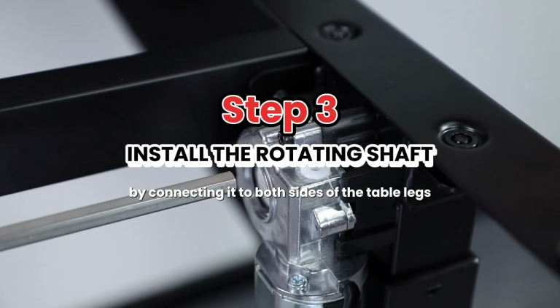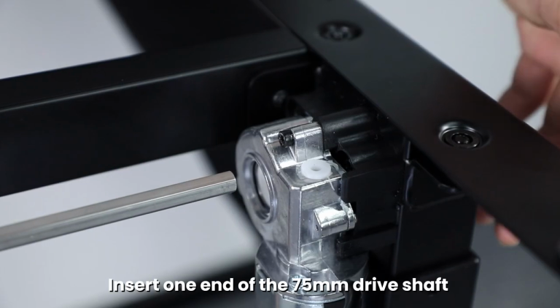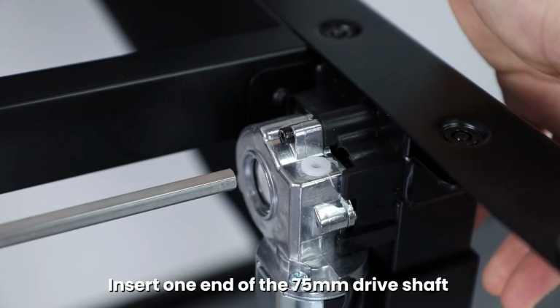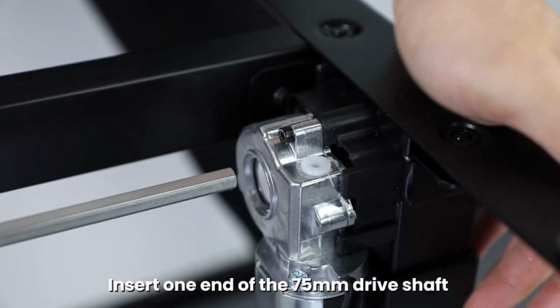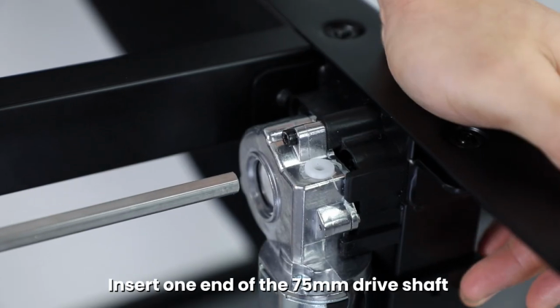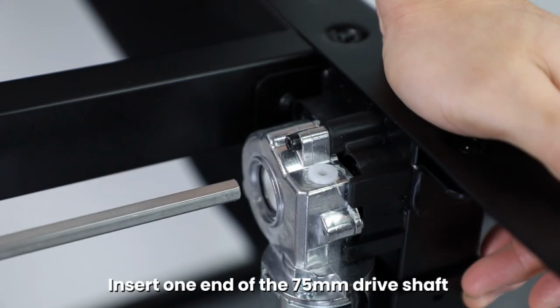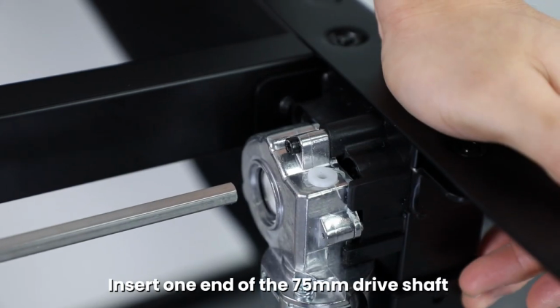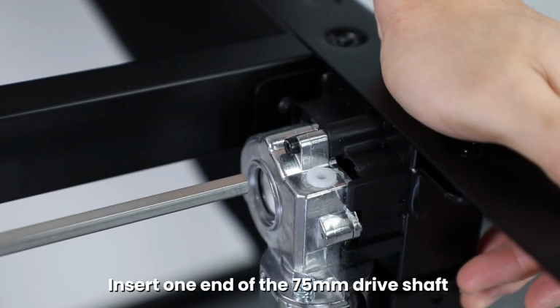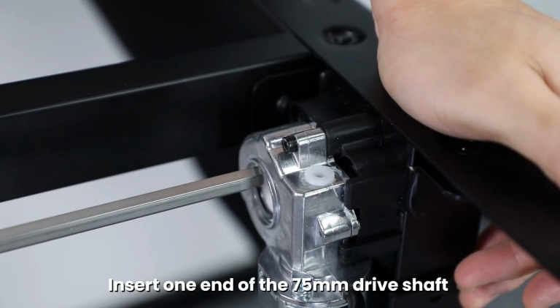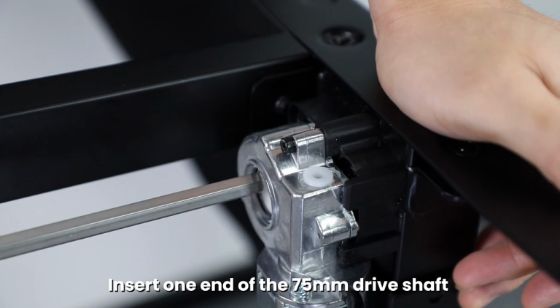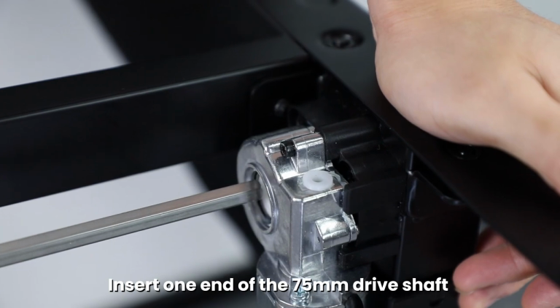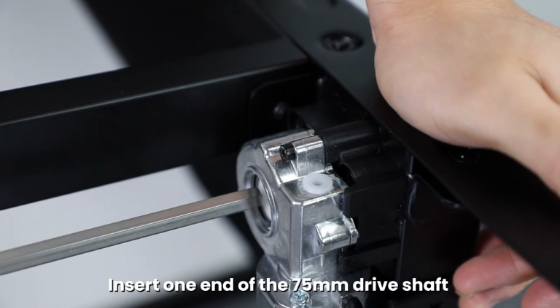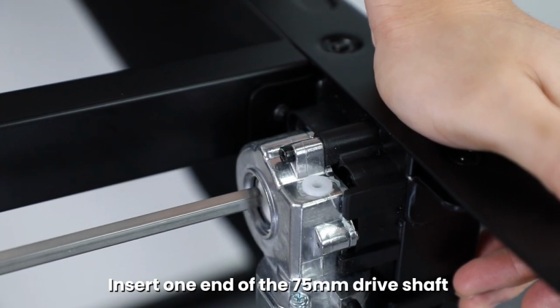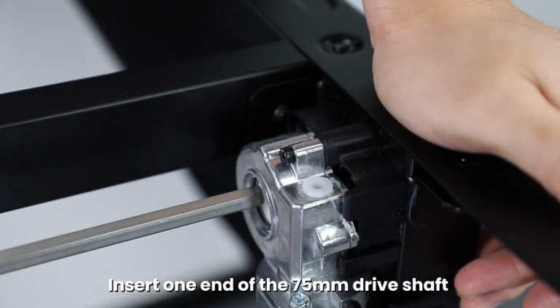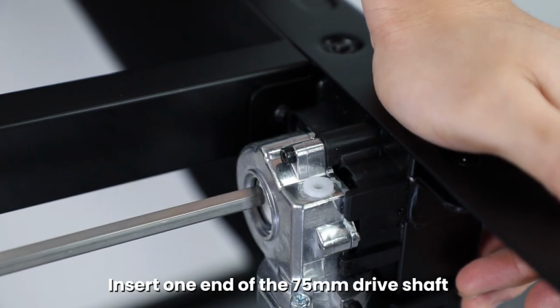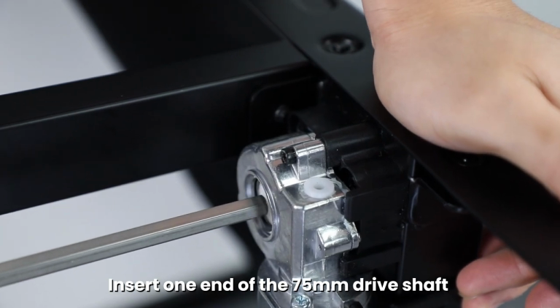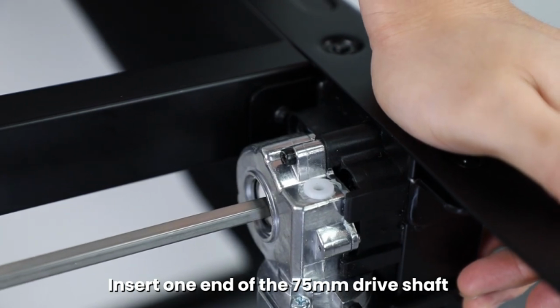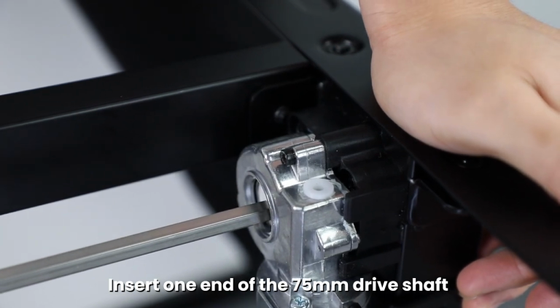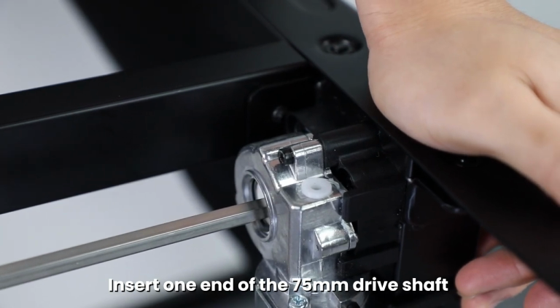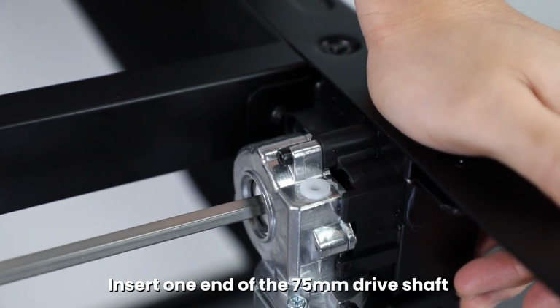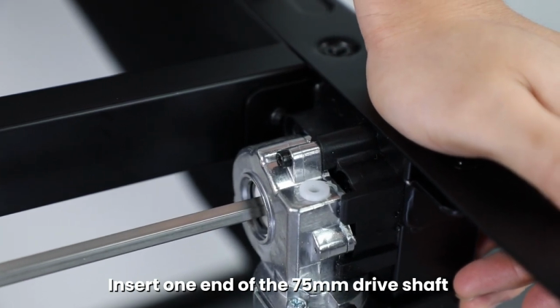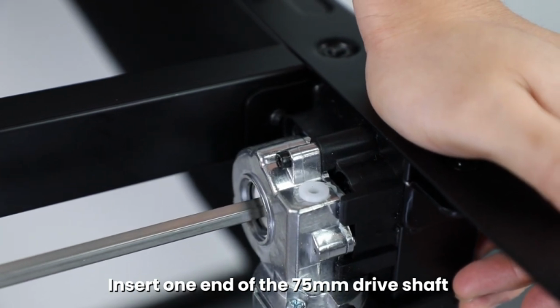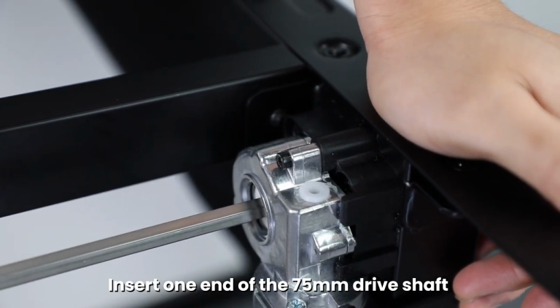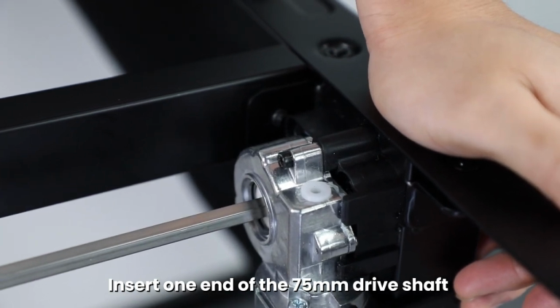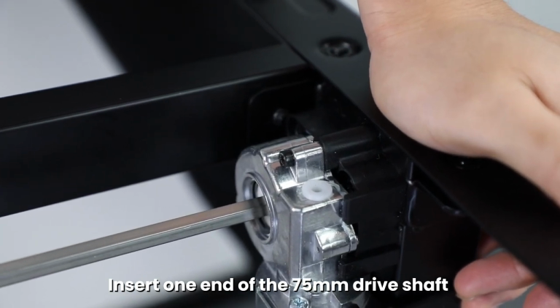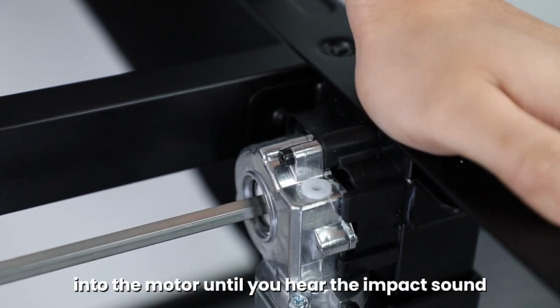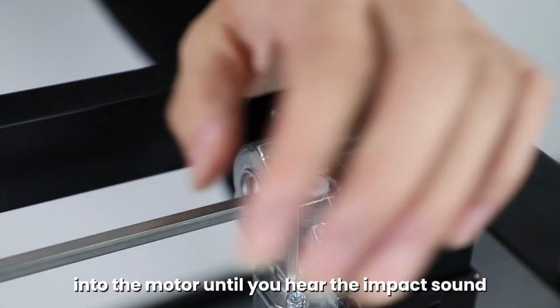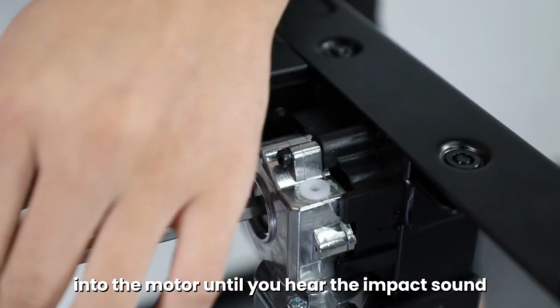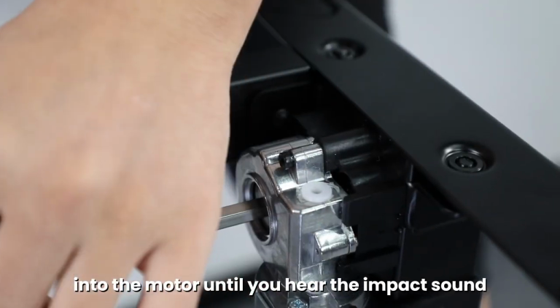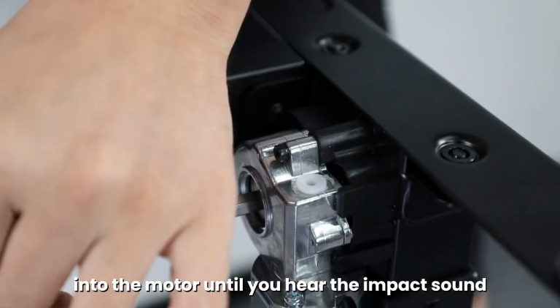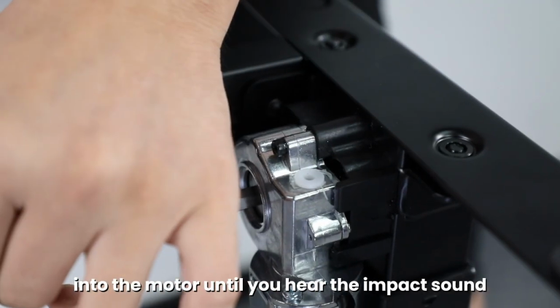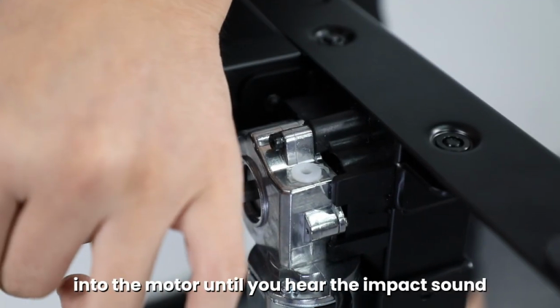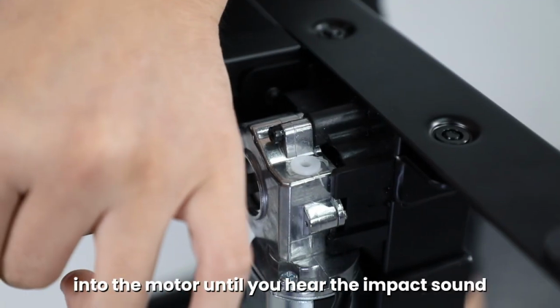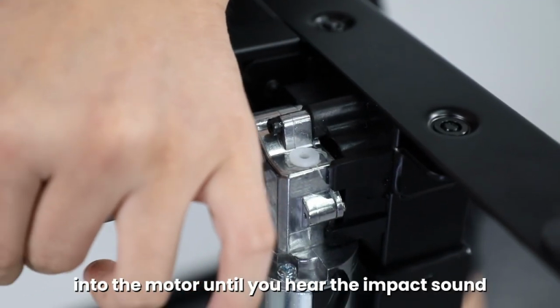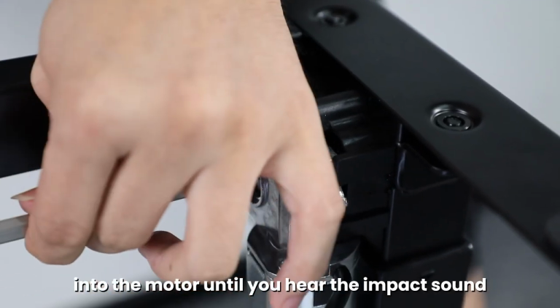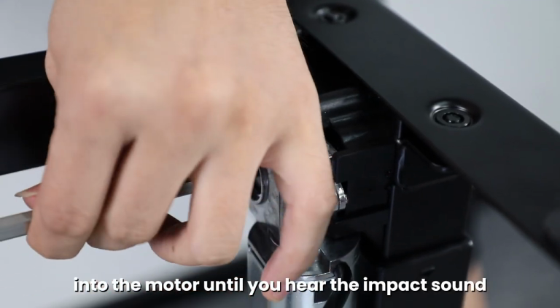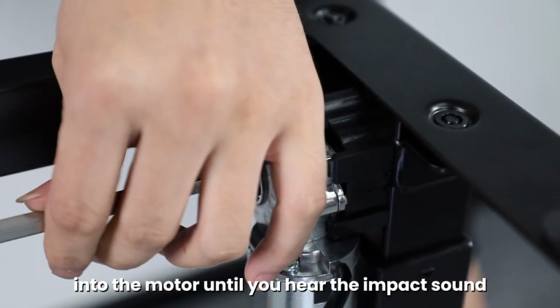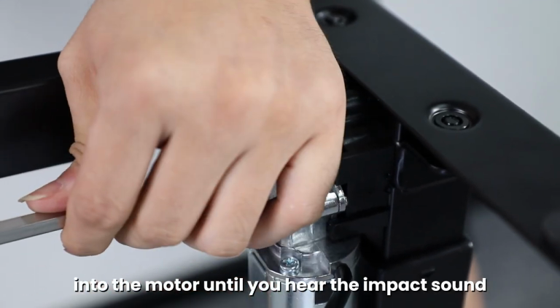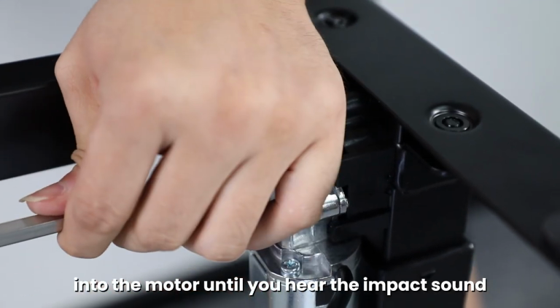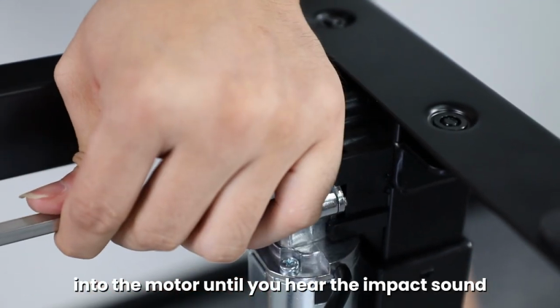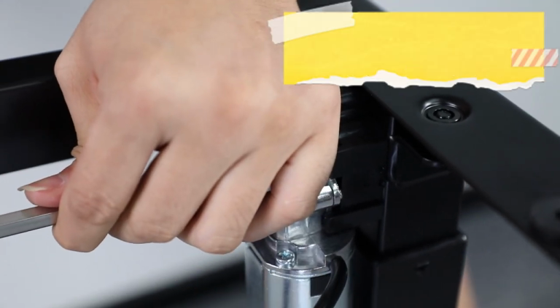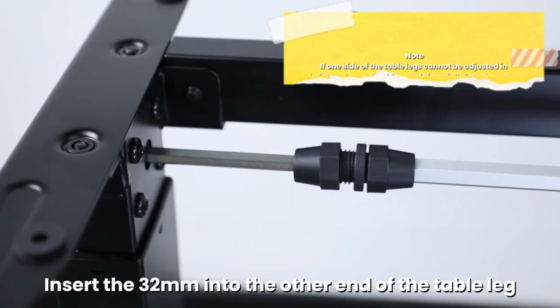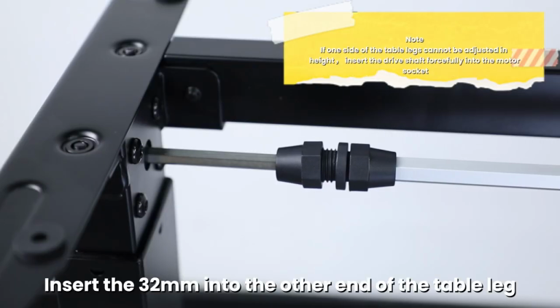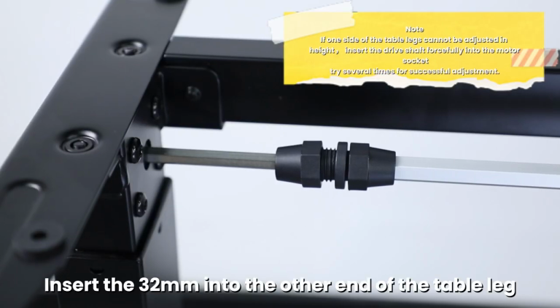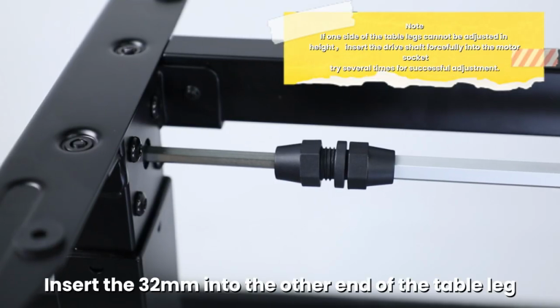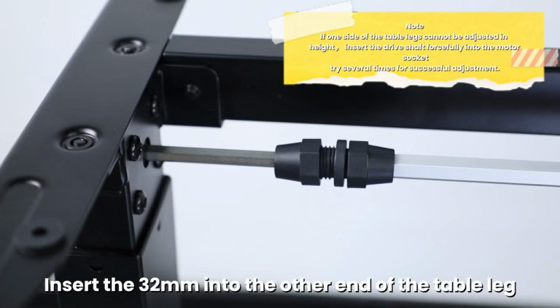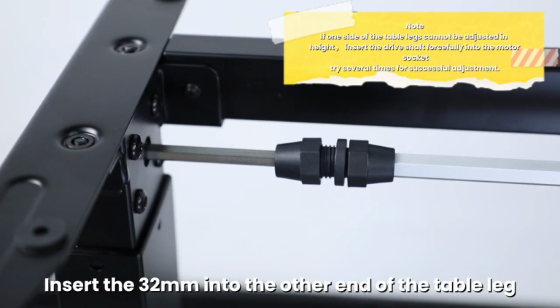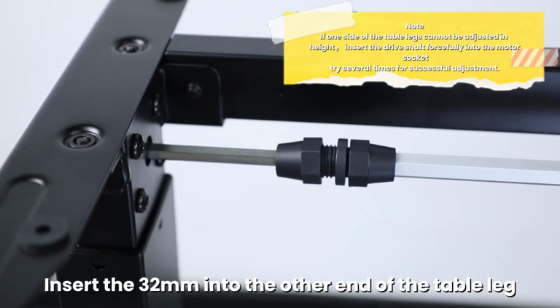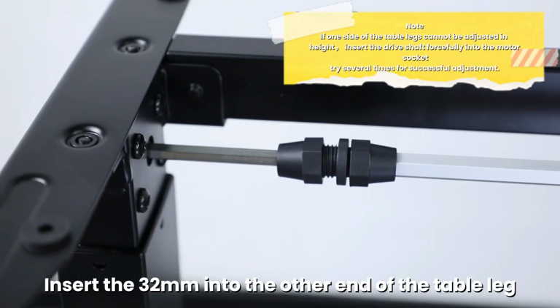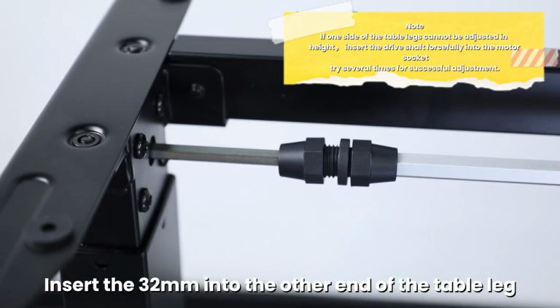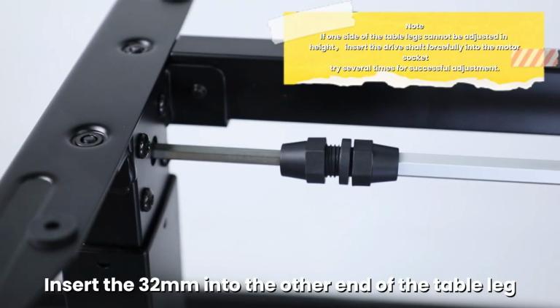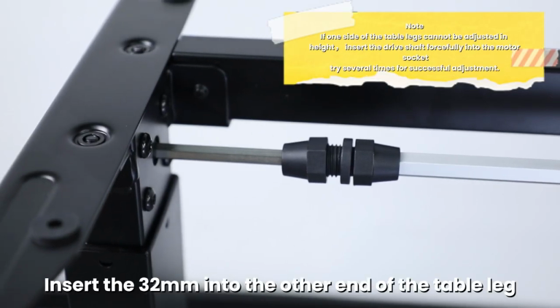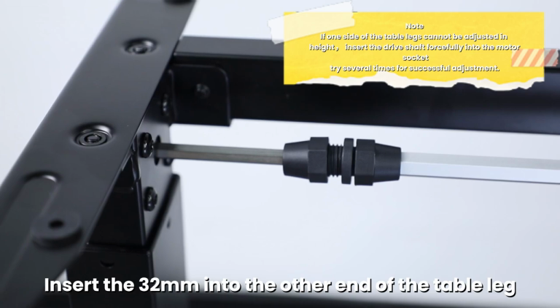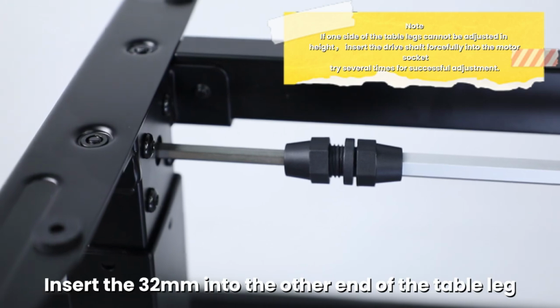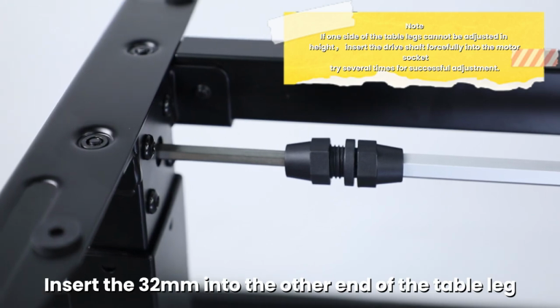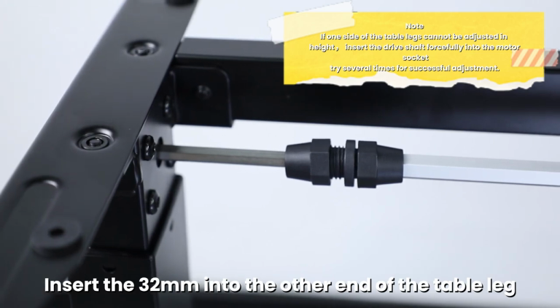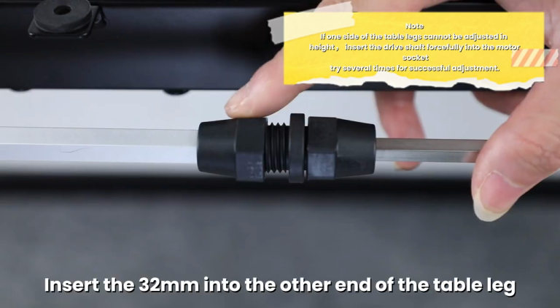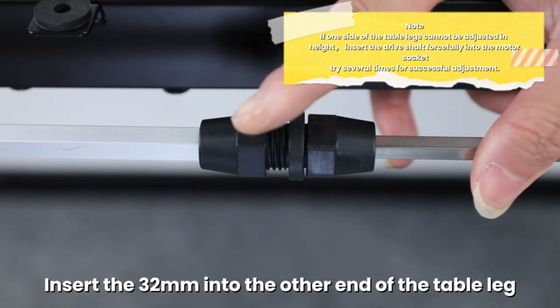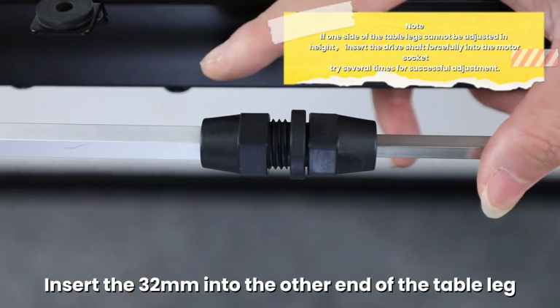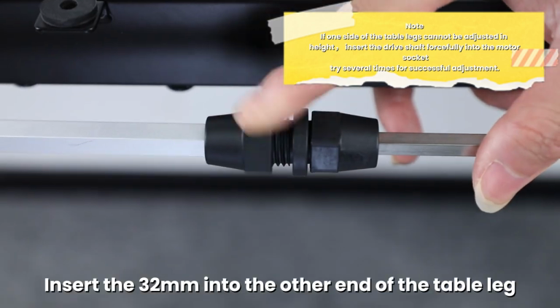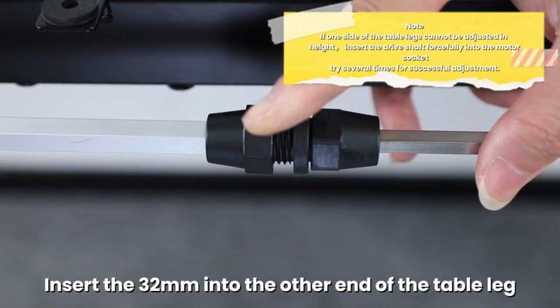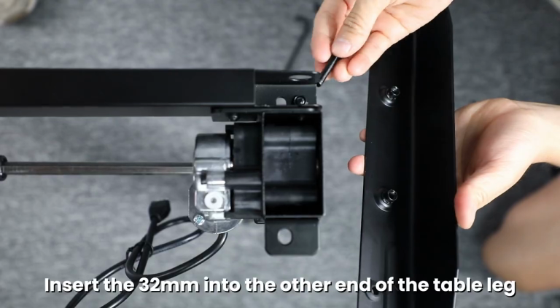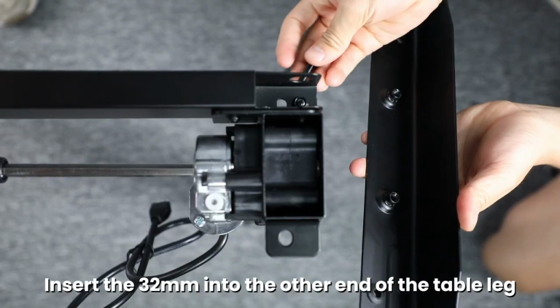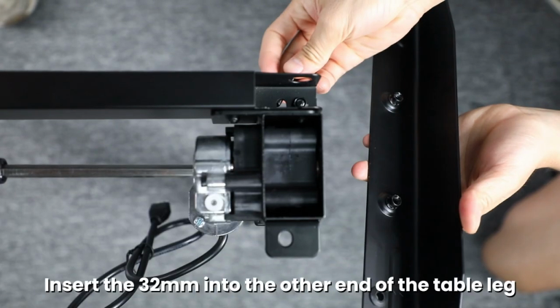Insert one end of the 75mm drive shaft into the motor until you hear the impact sound. Insert the 32mm shaft into the other end of the table leg.